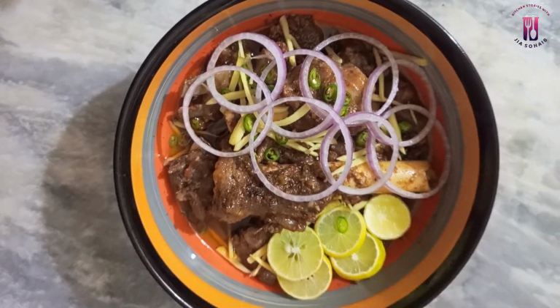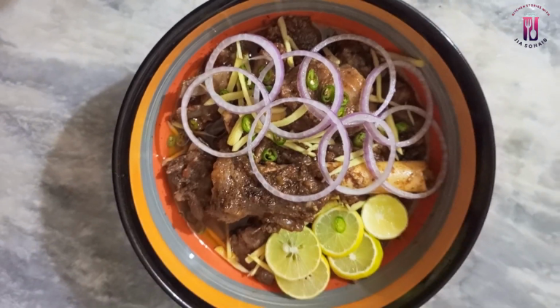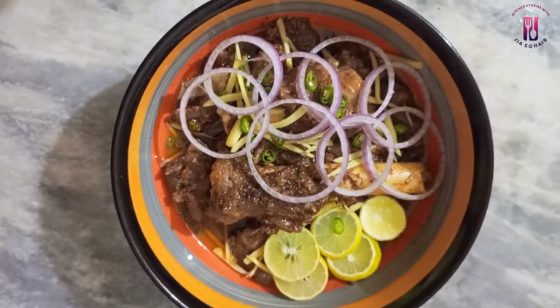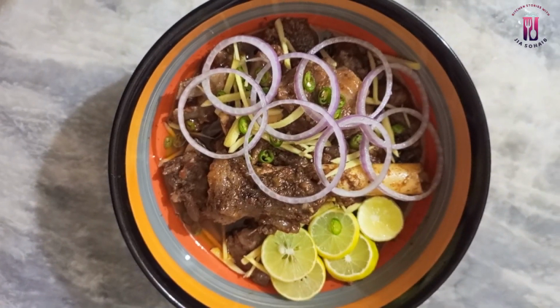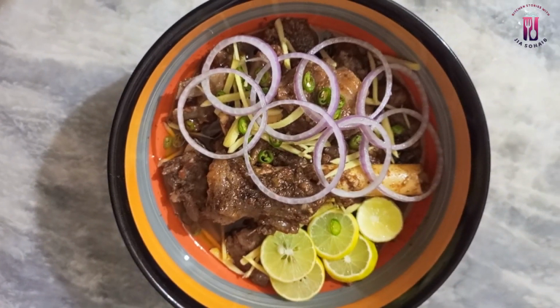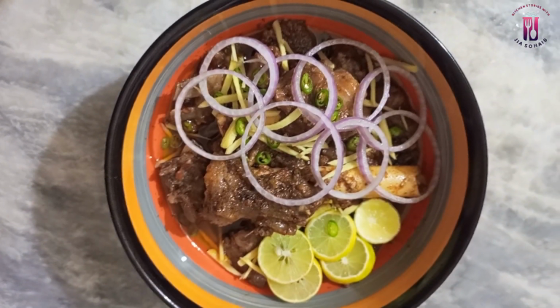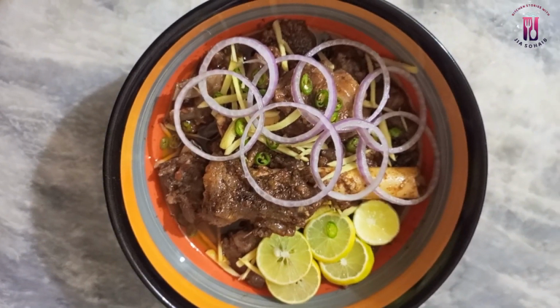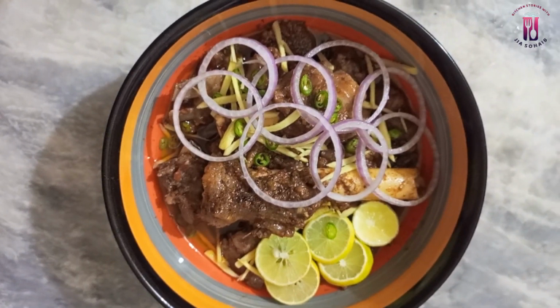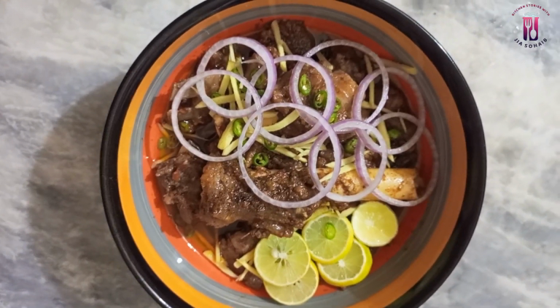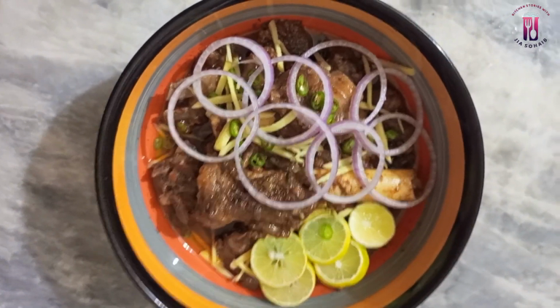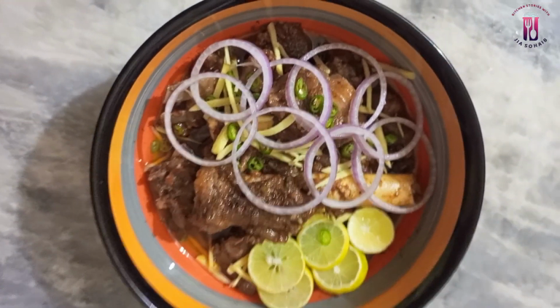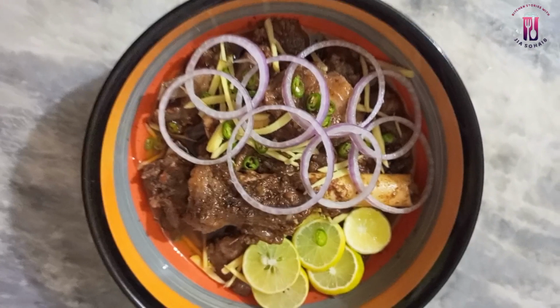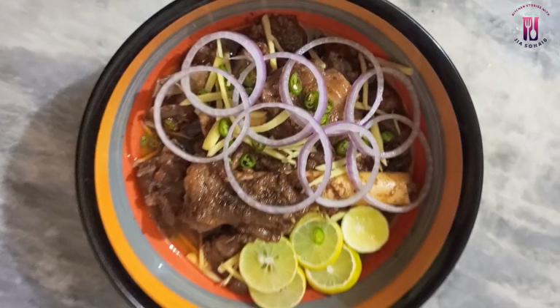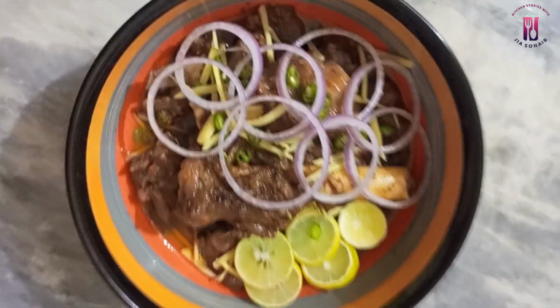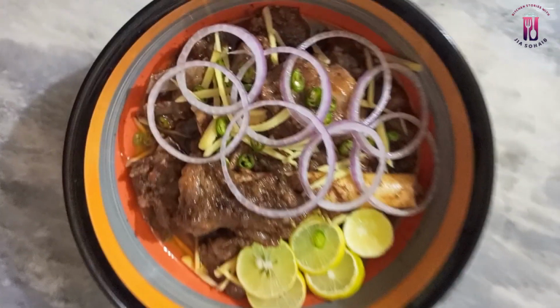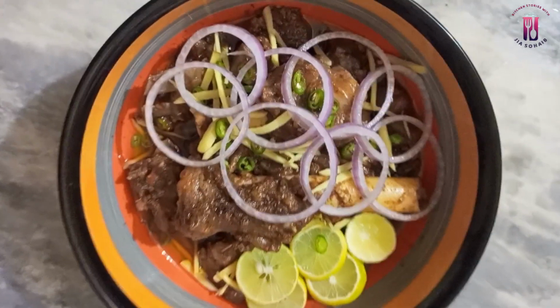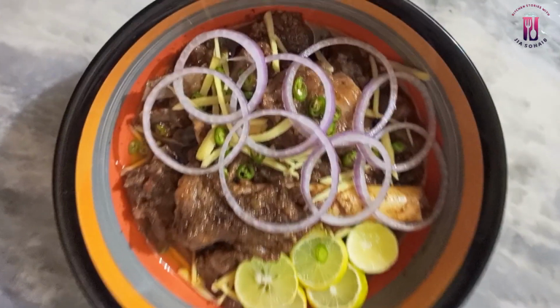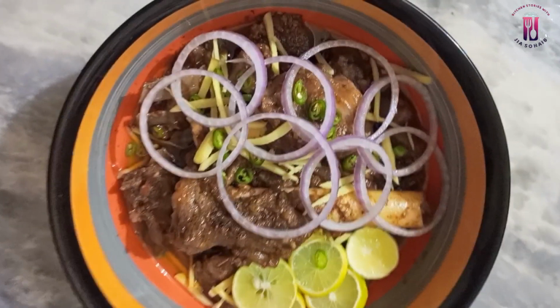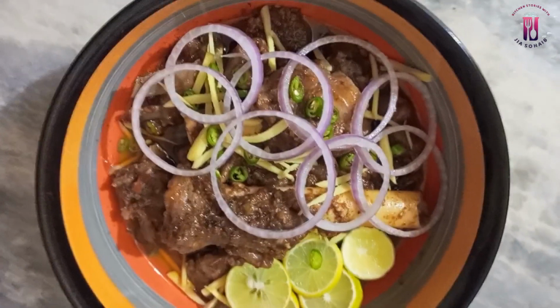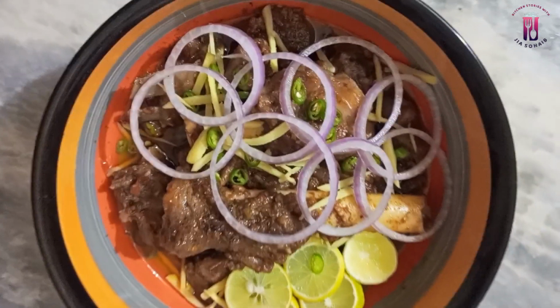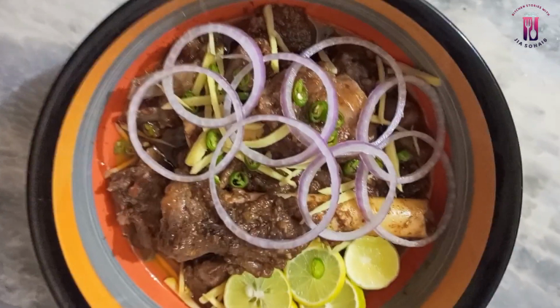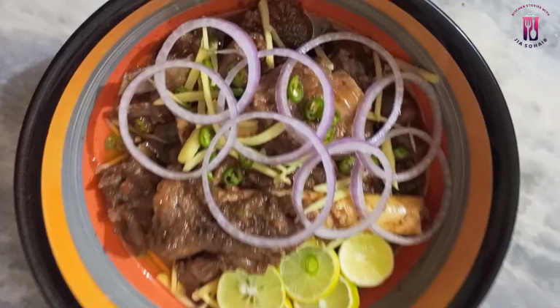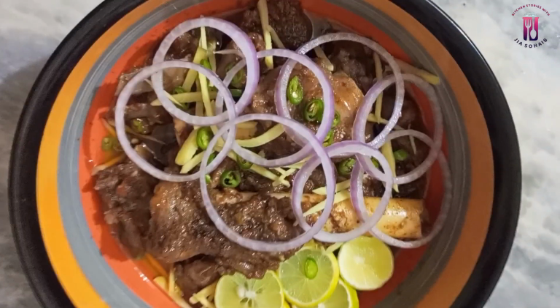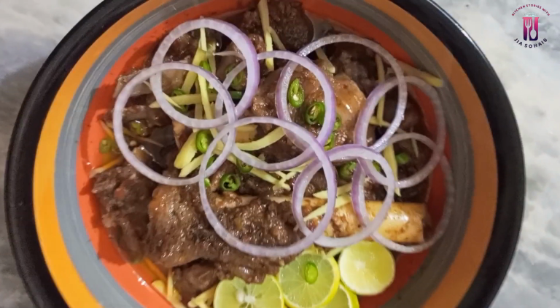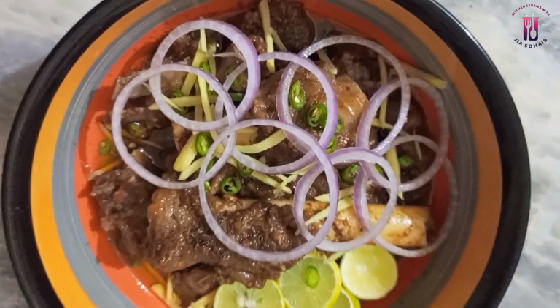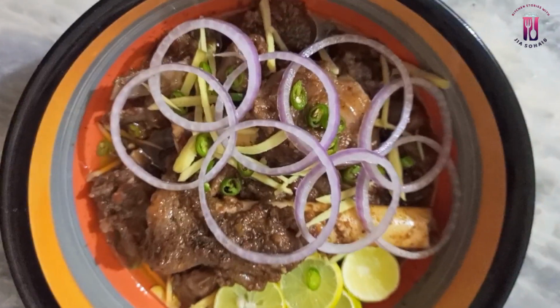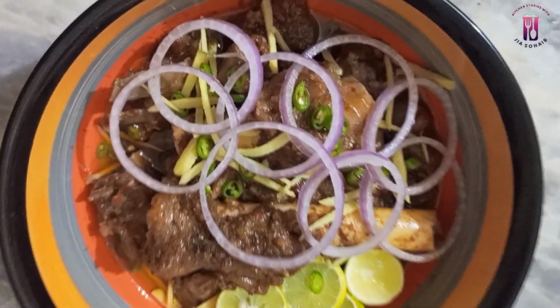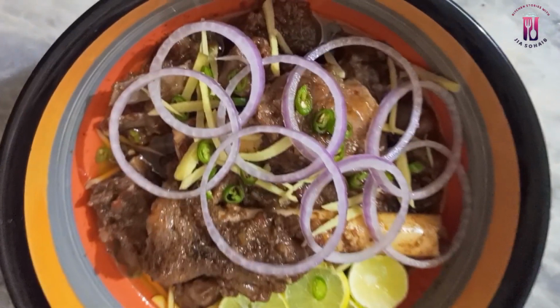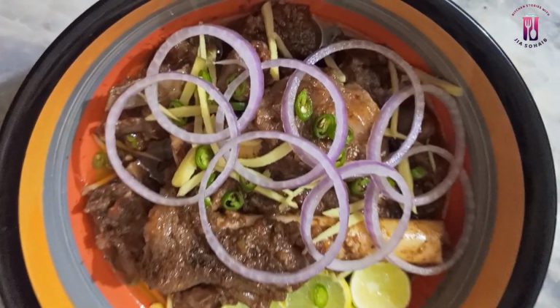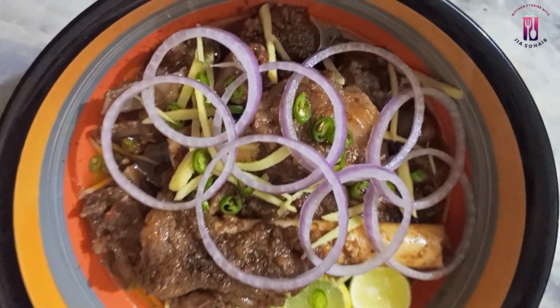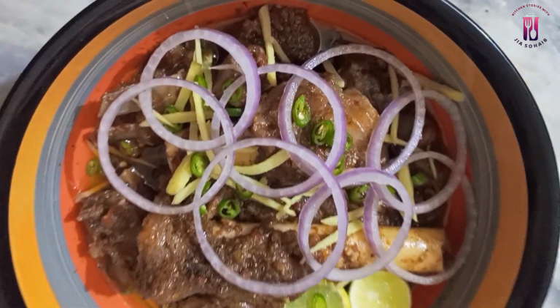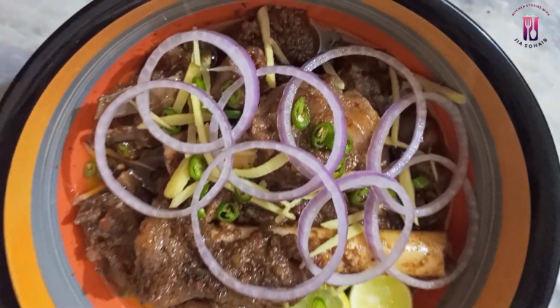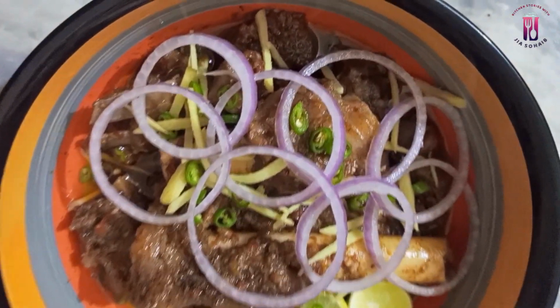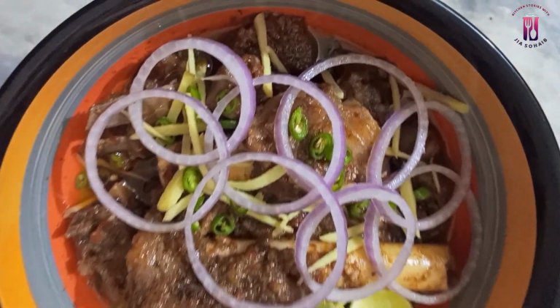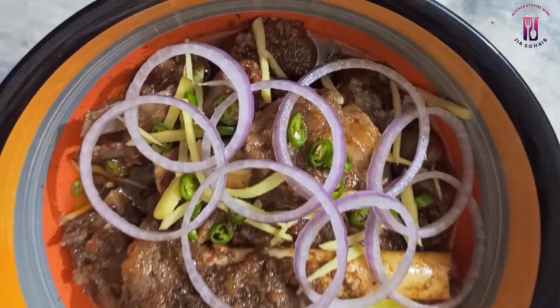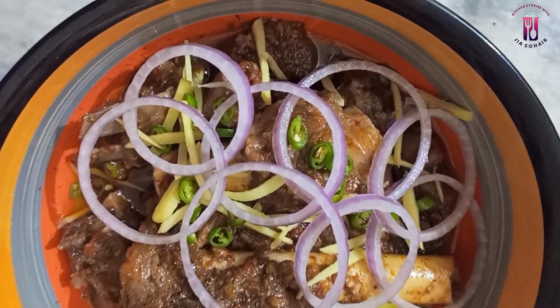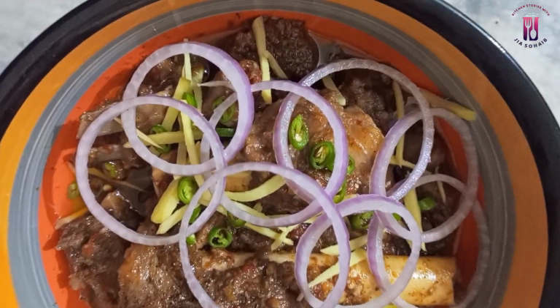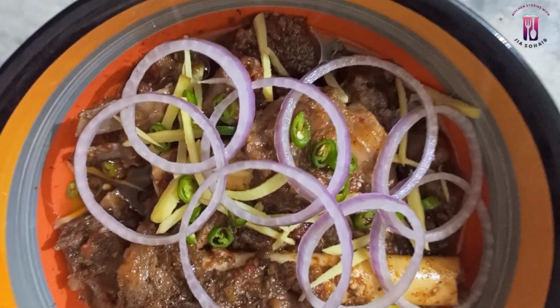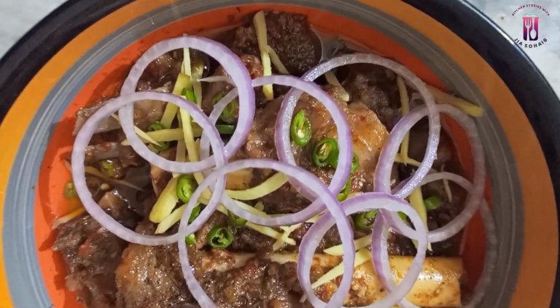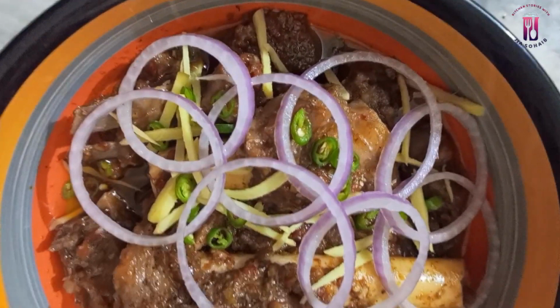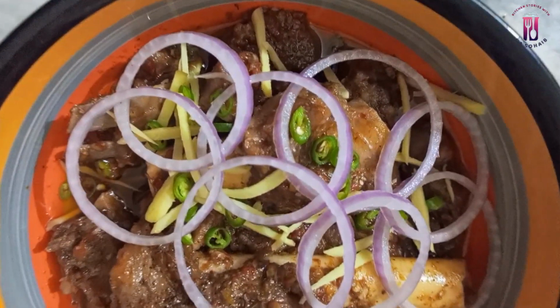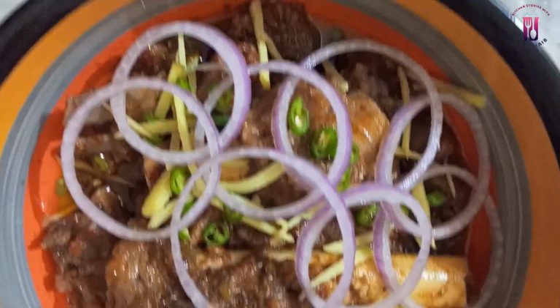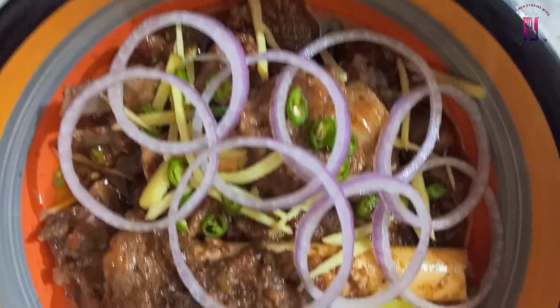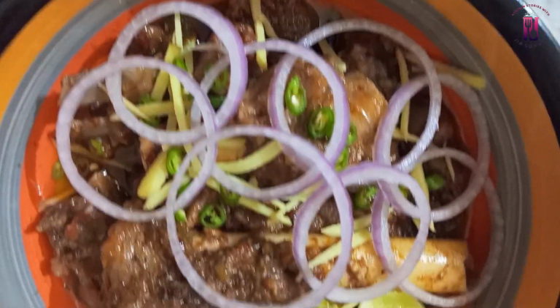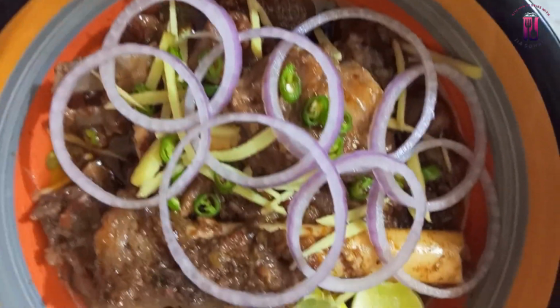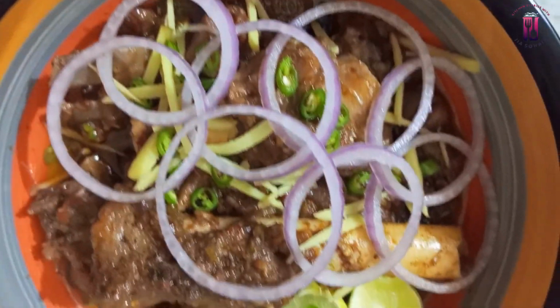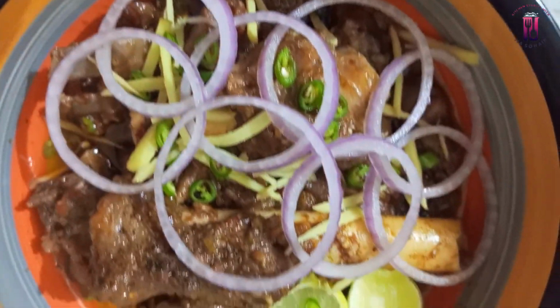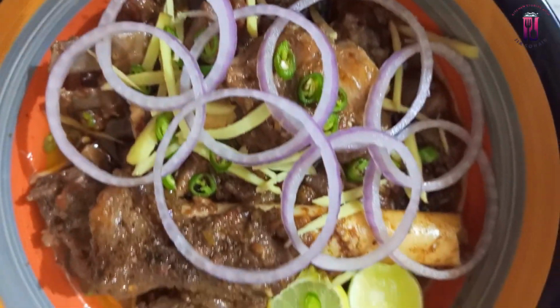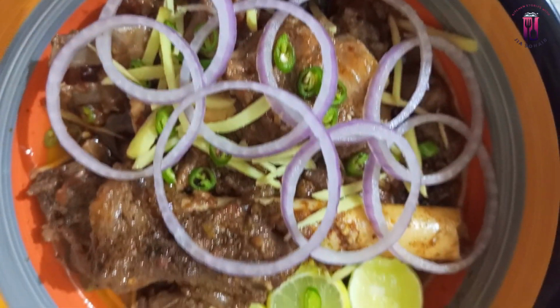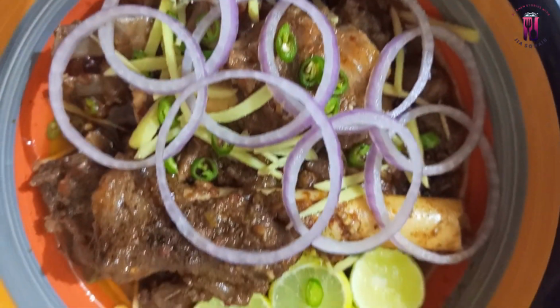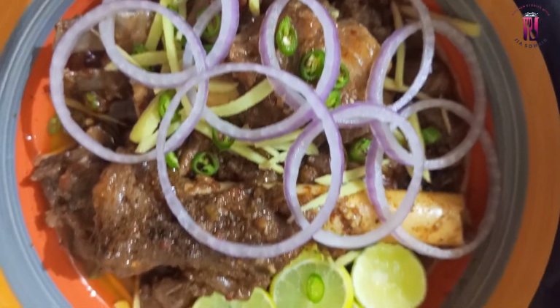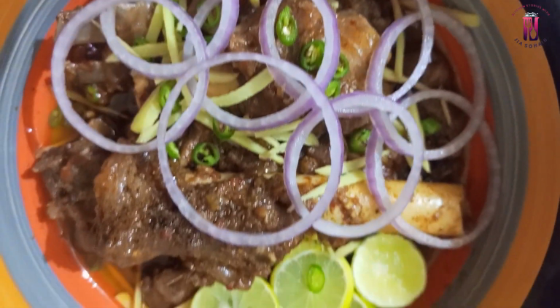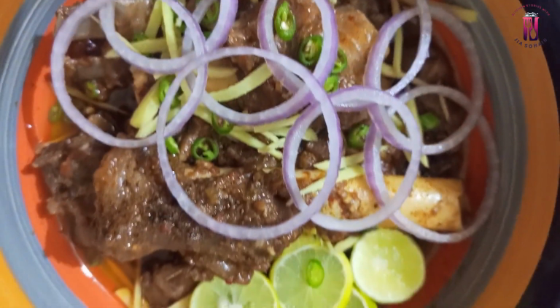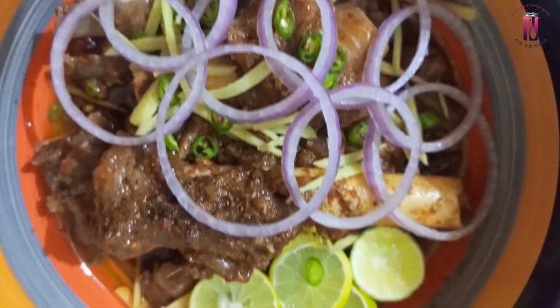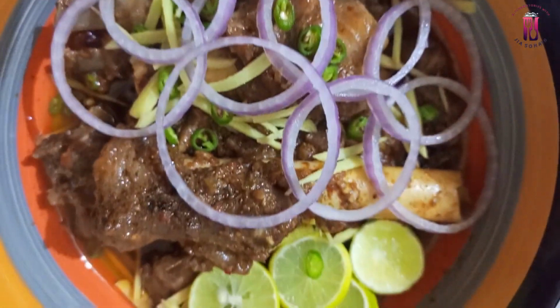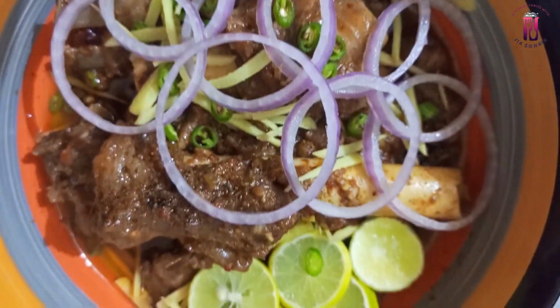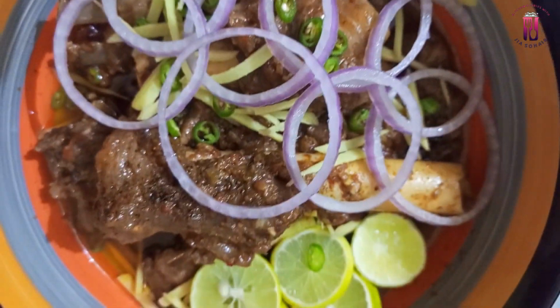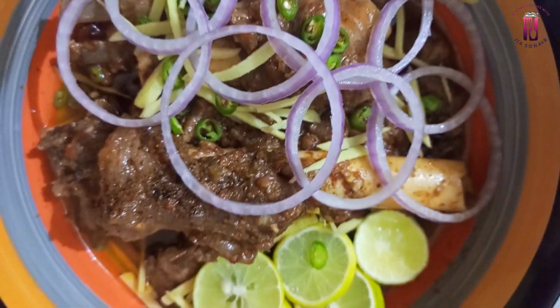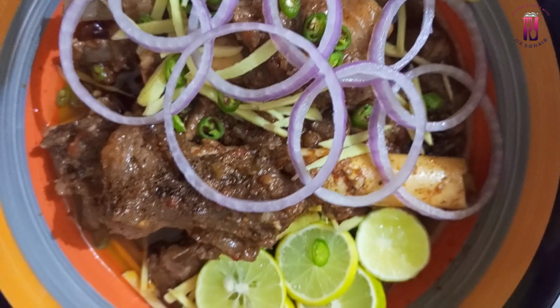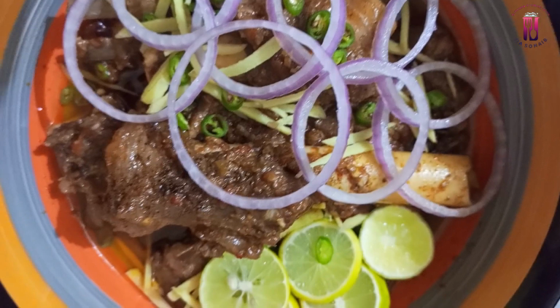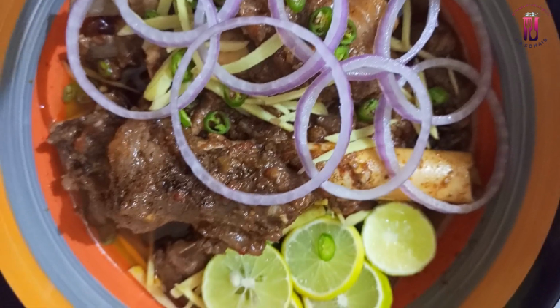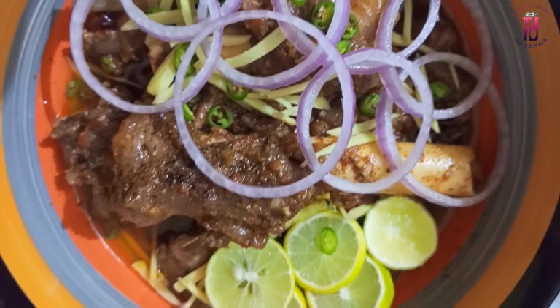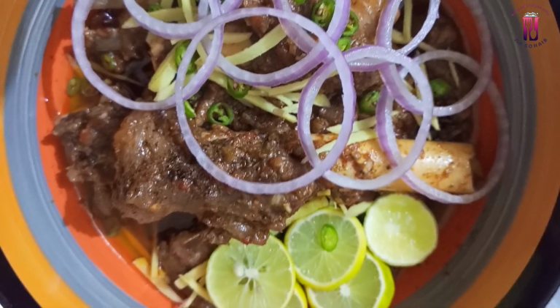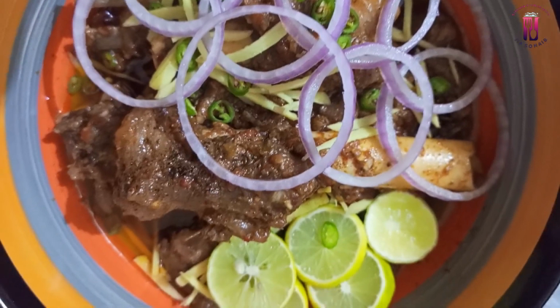This is Gia and I welcome you all to my channel Kitchen Stories with Gia Sohee. Today's recipe is a very delicious recipe.